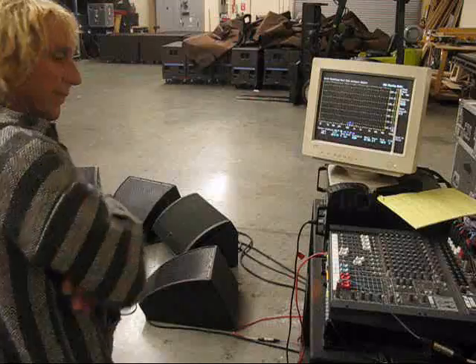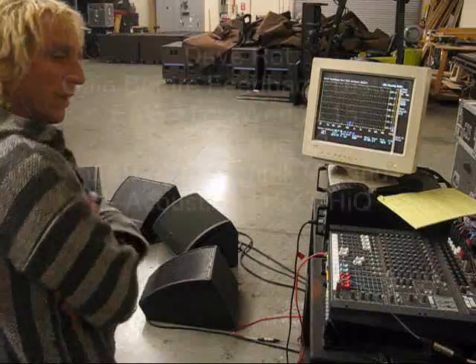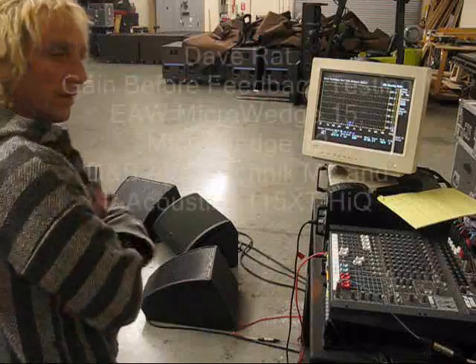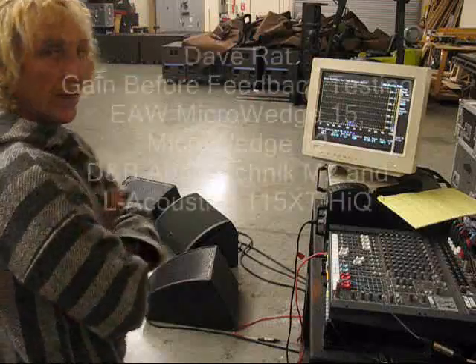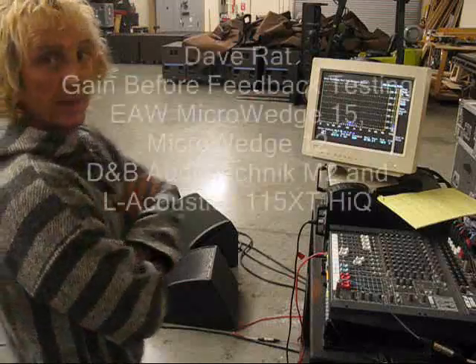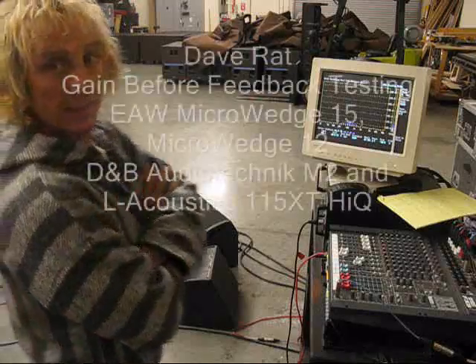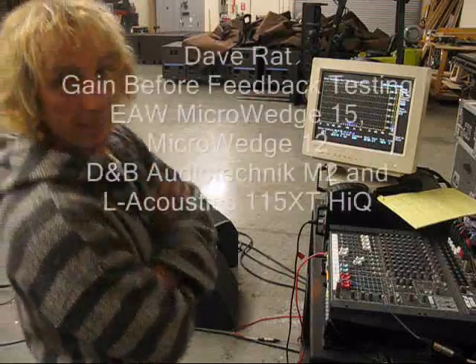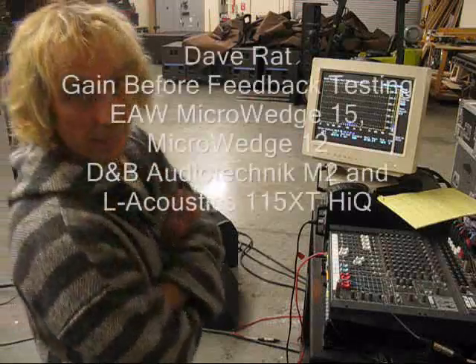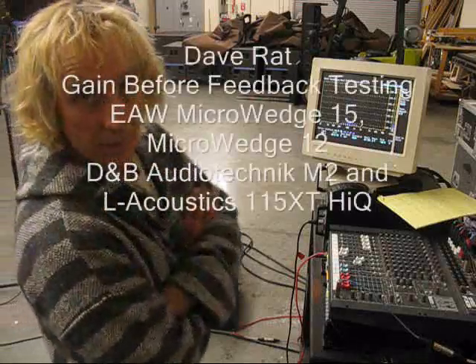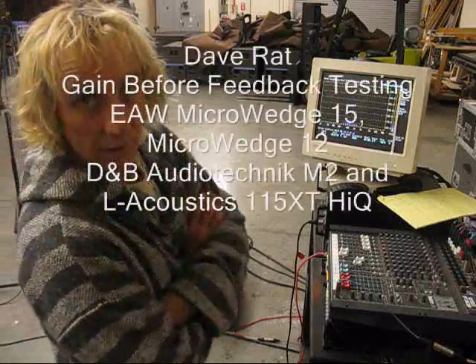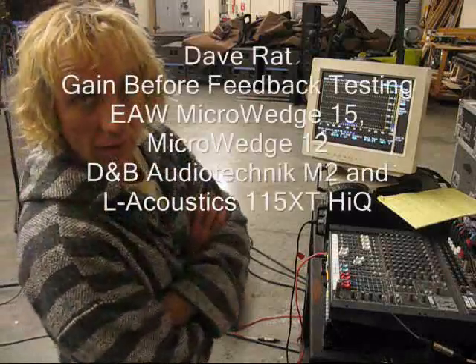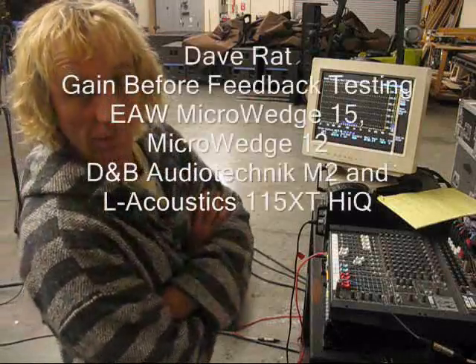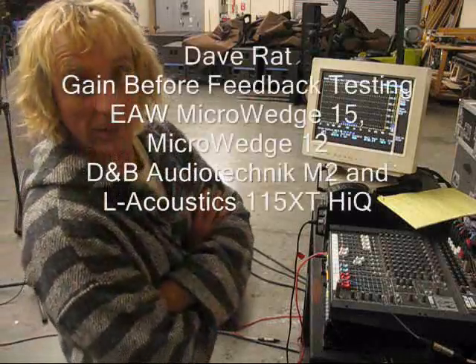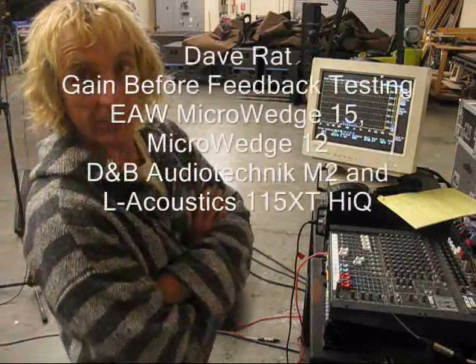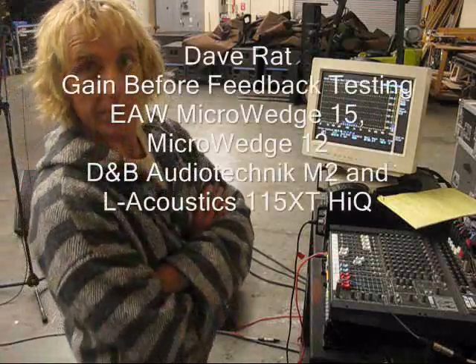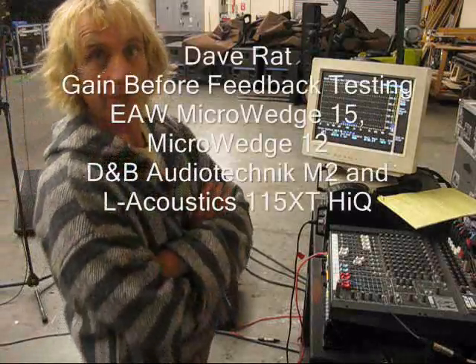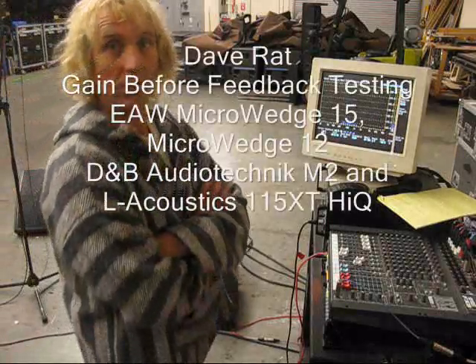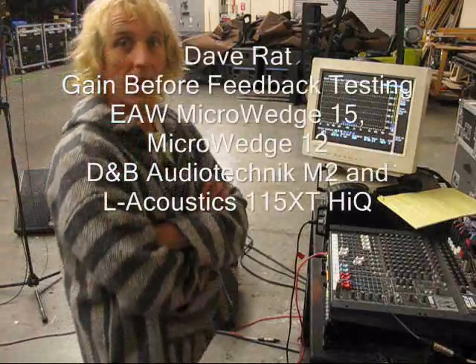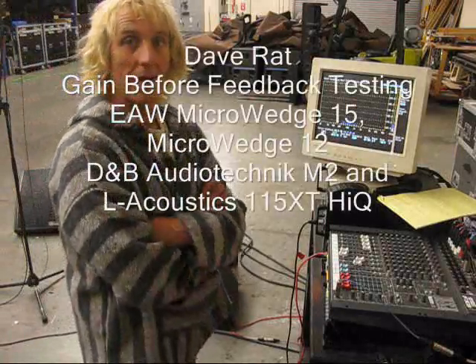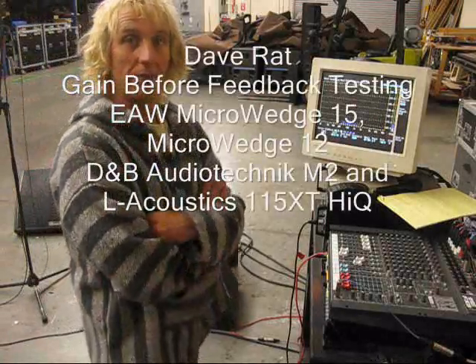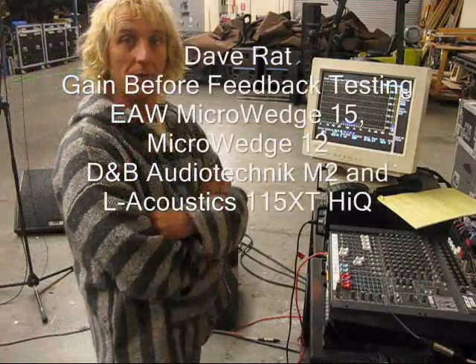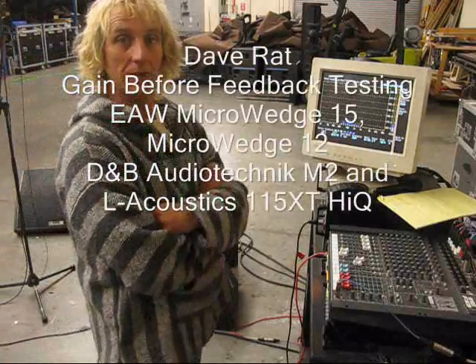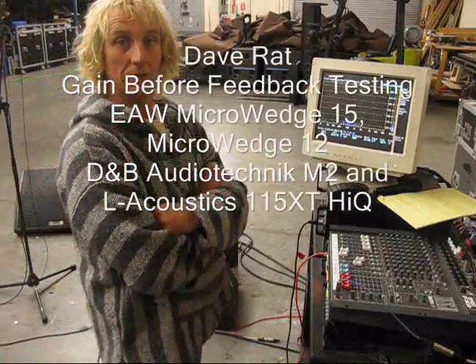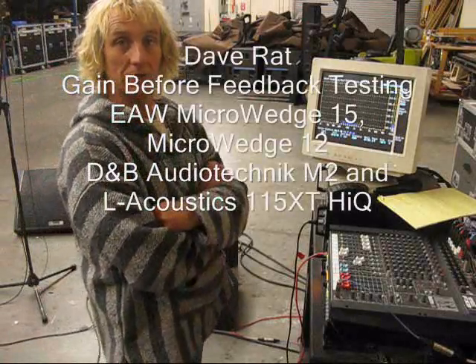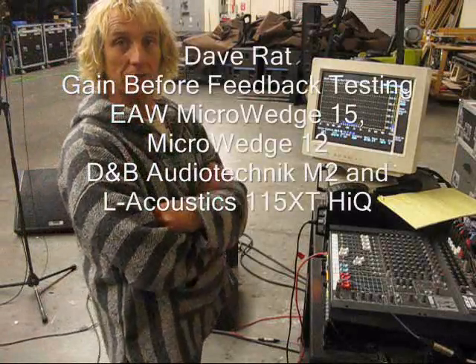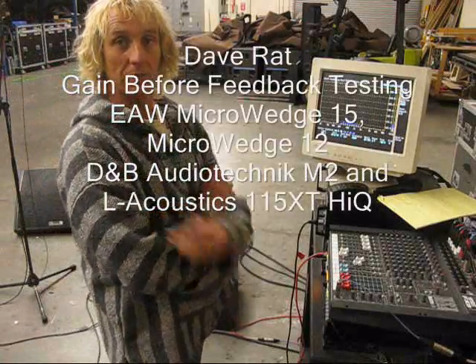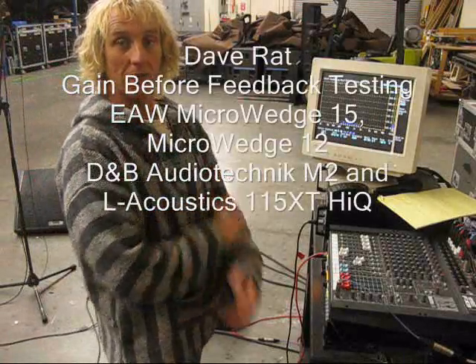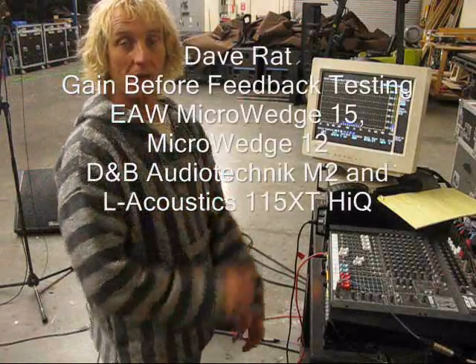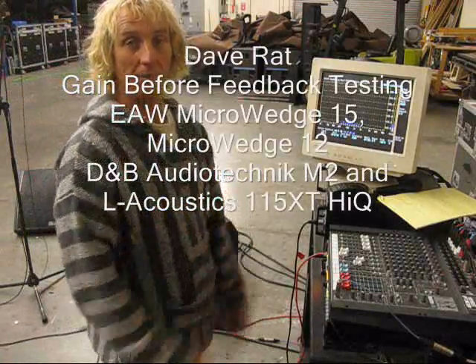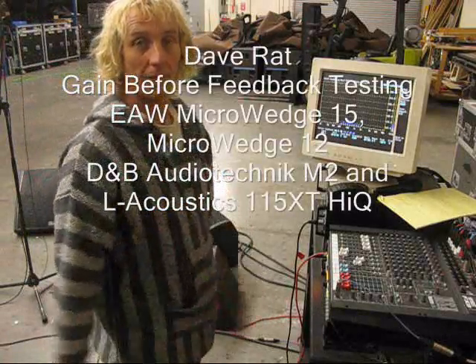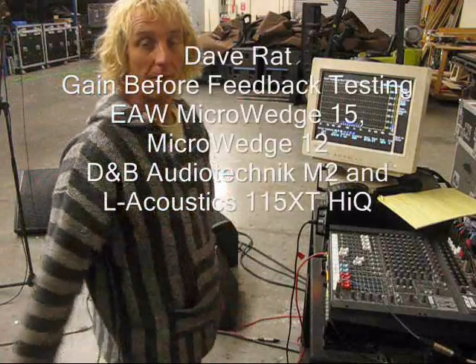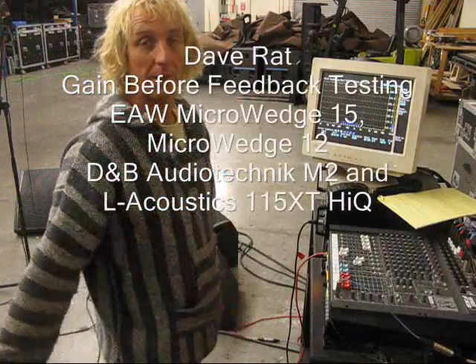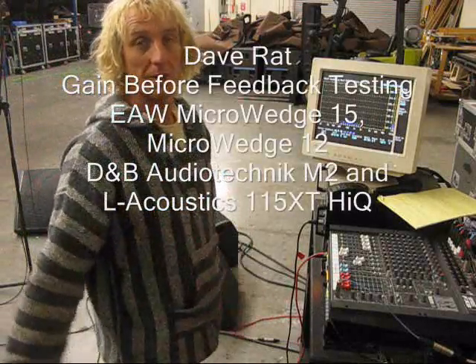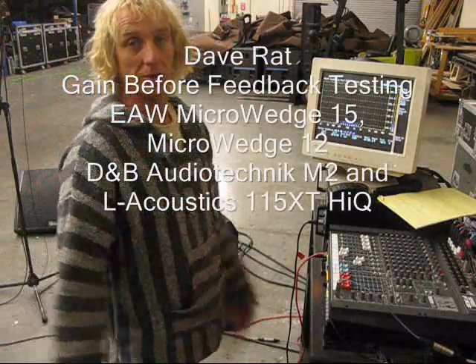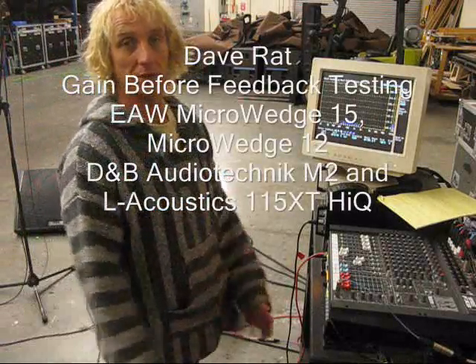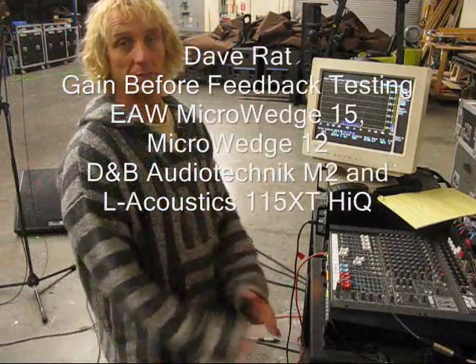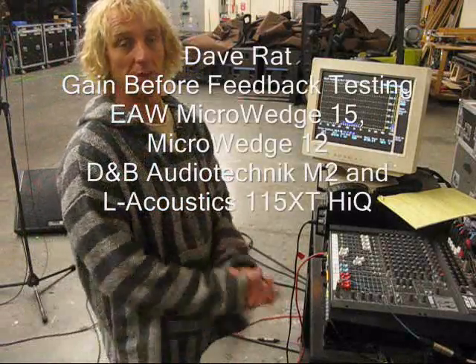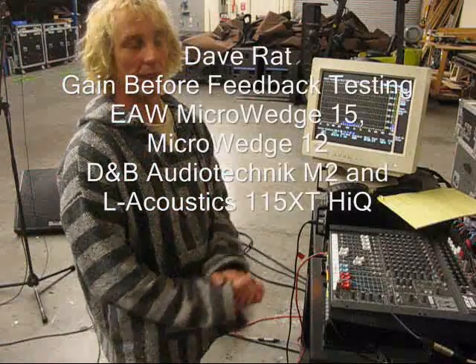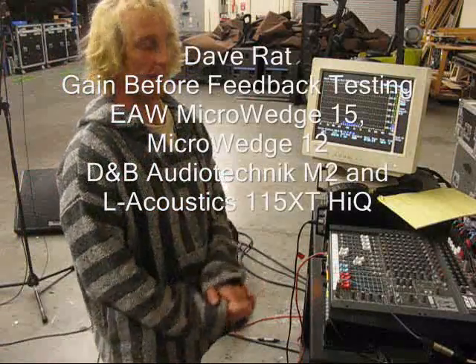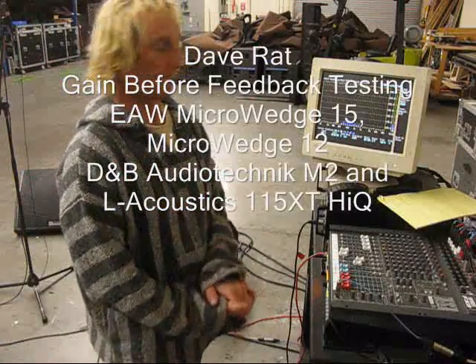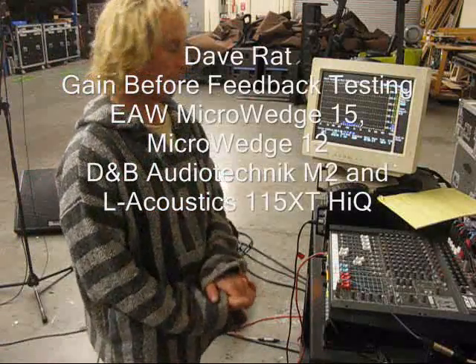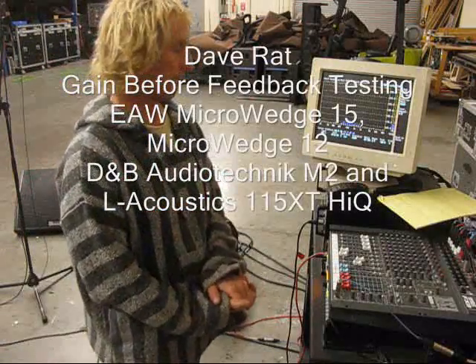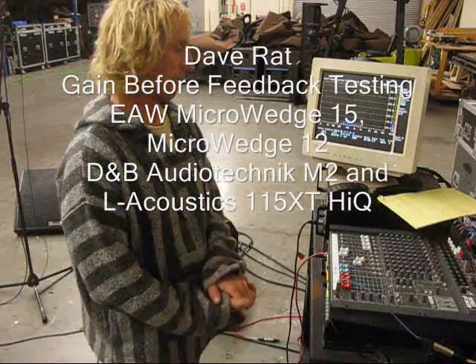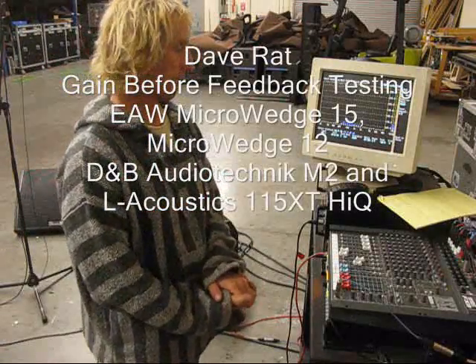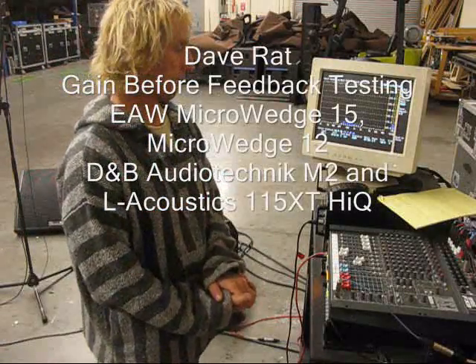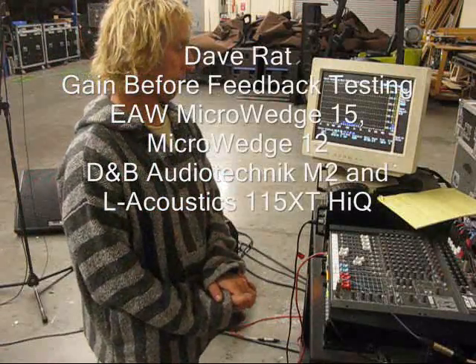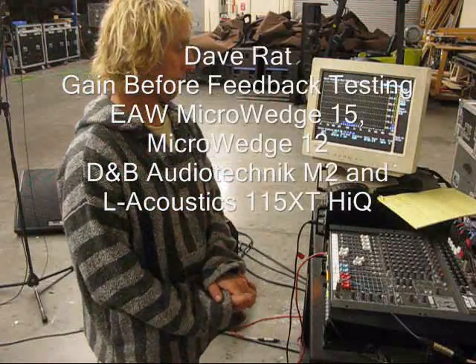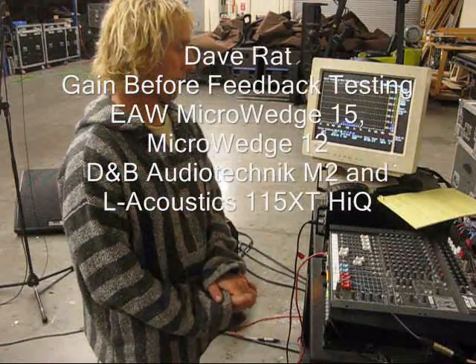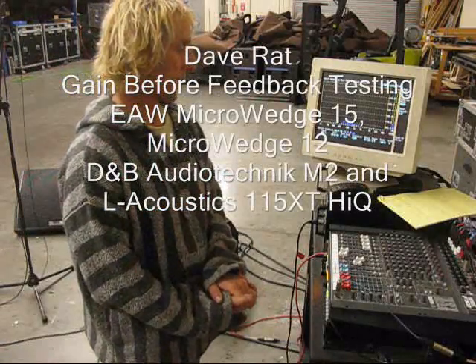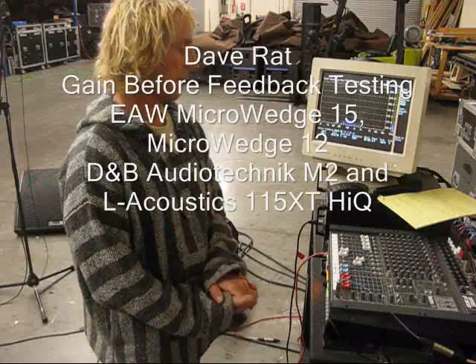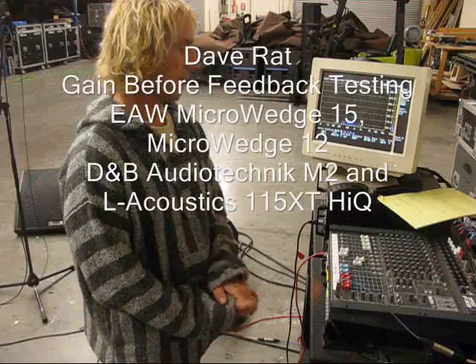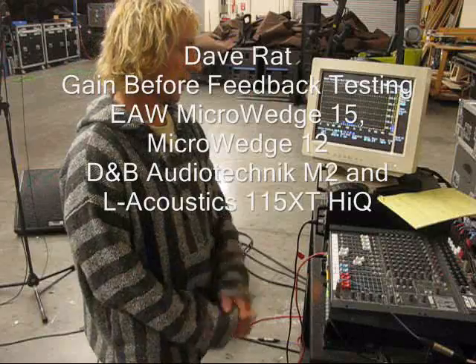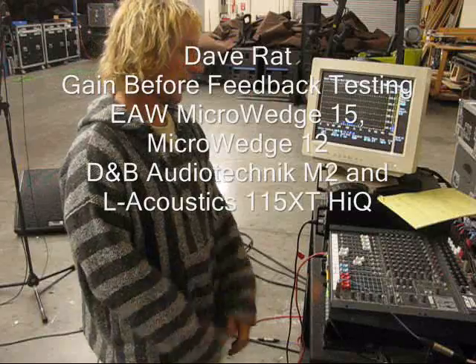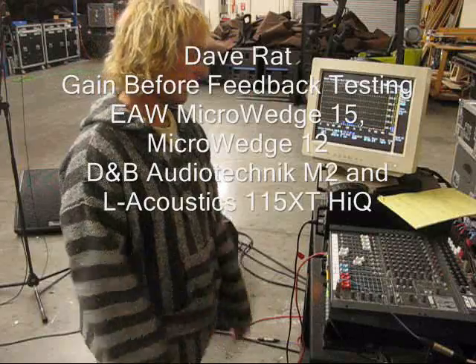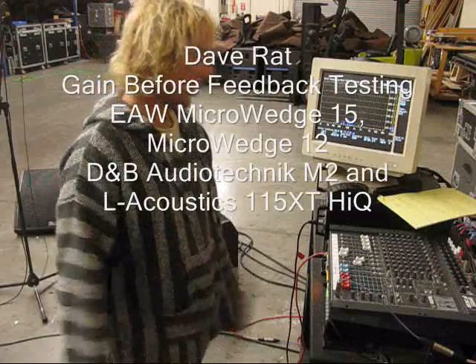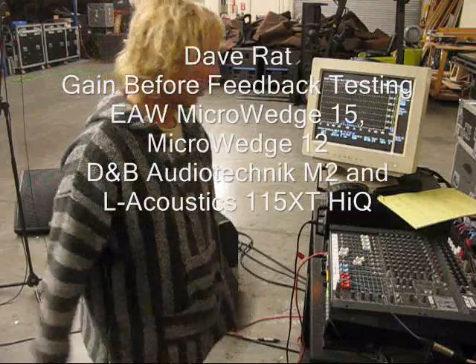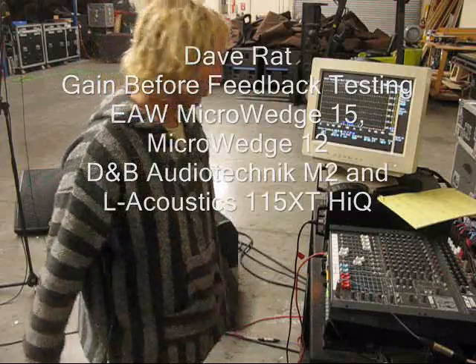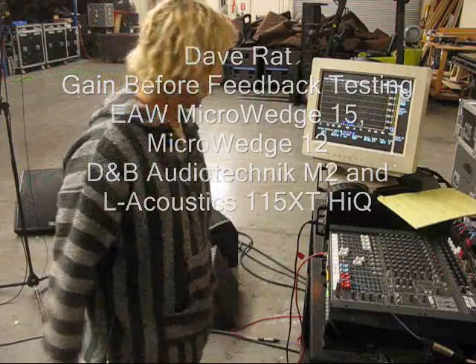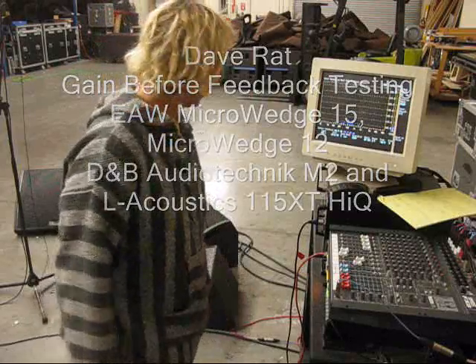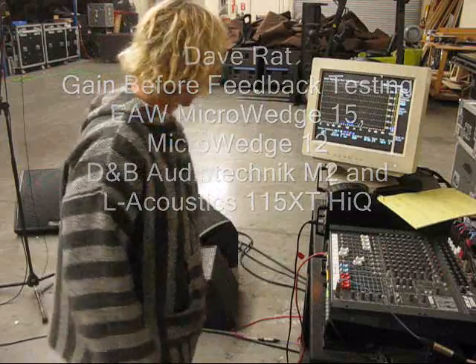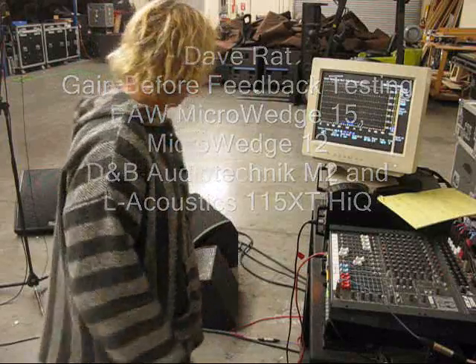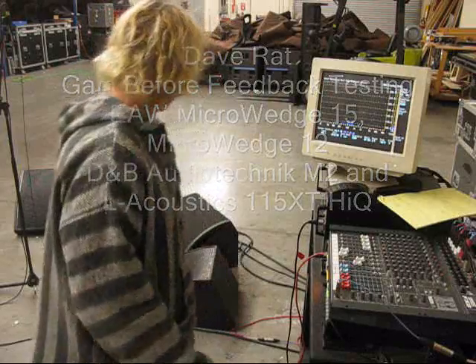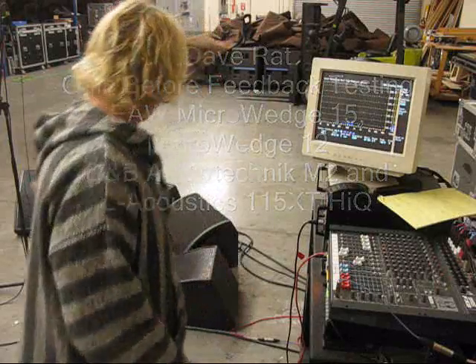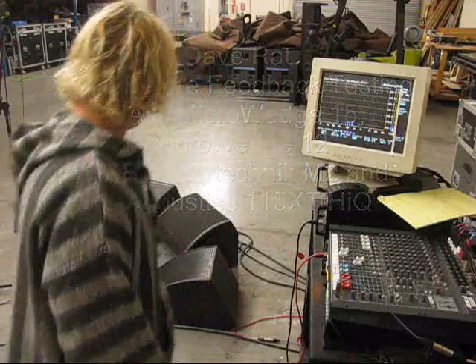All right, so my name is Dave Ratt. I'm going to do some mucking around with wedges today.